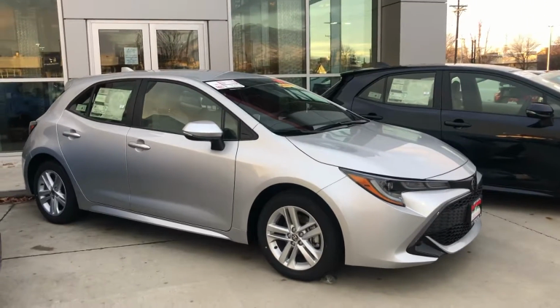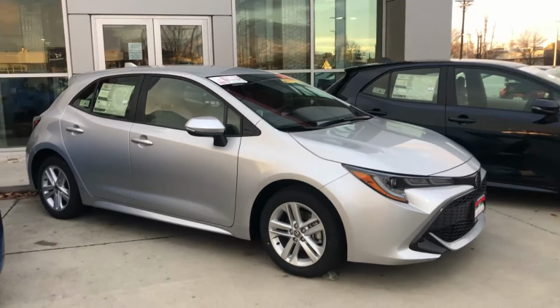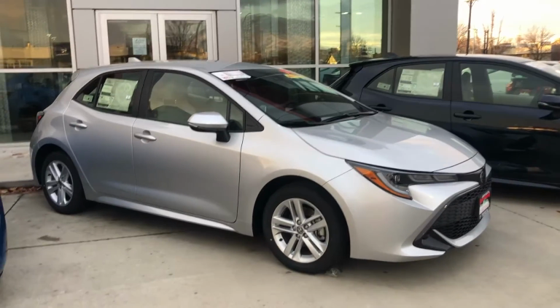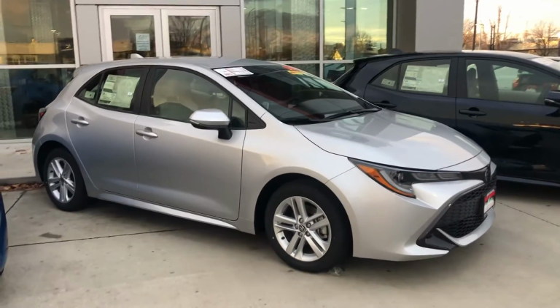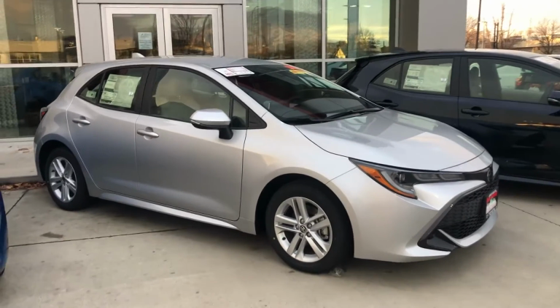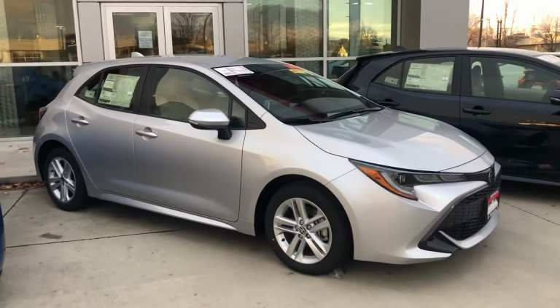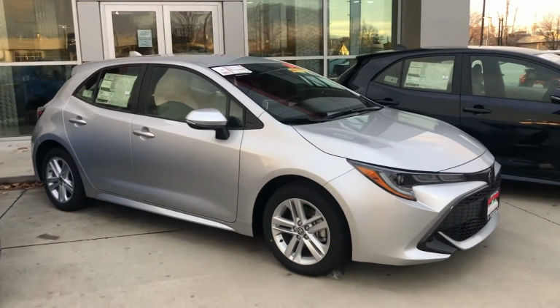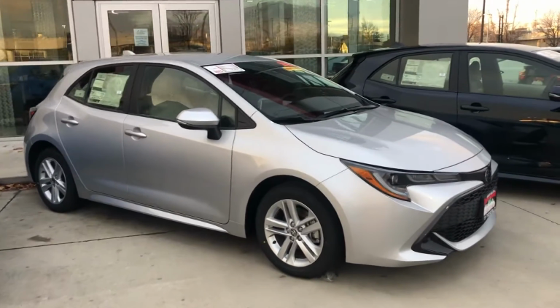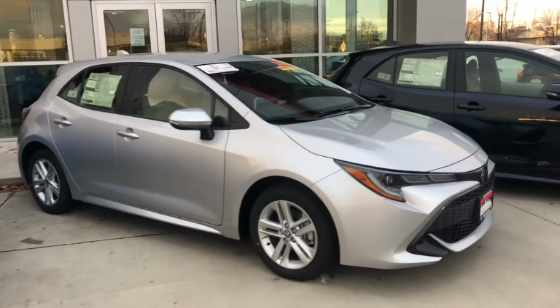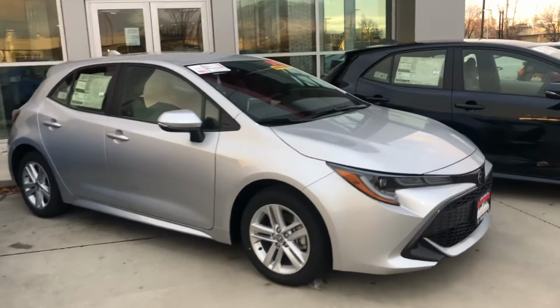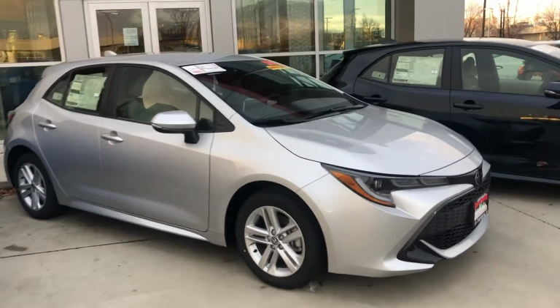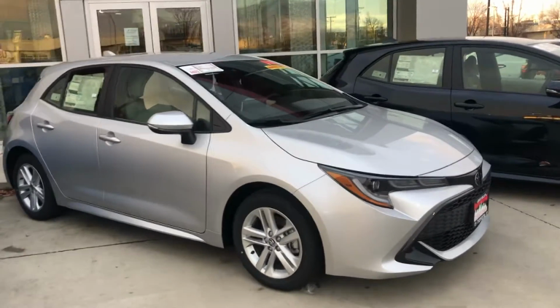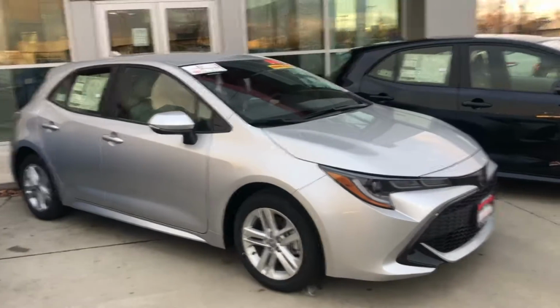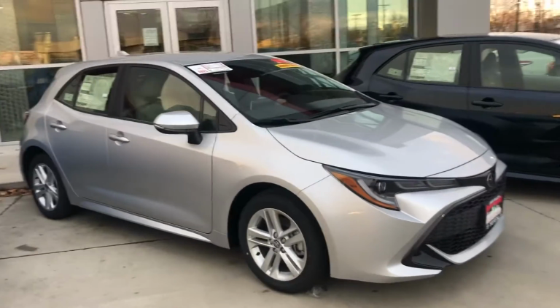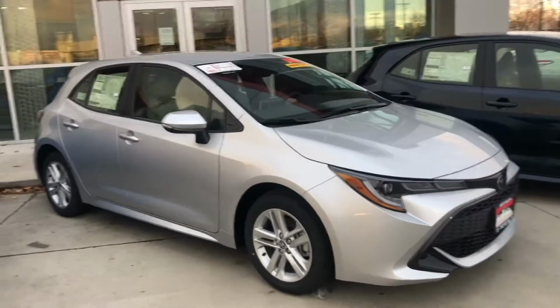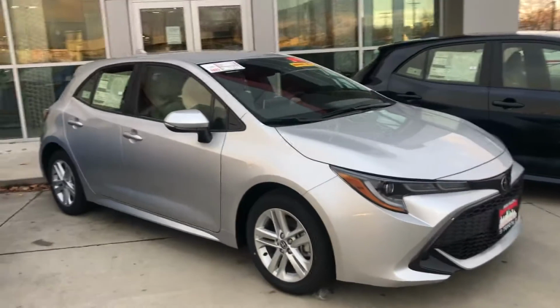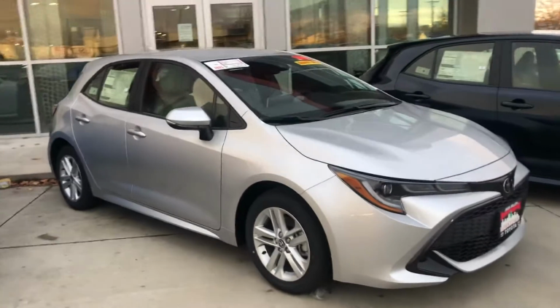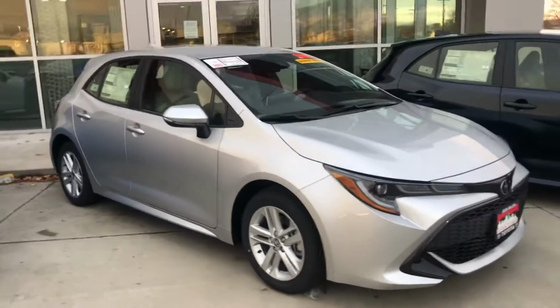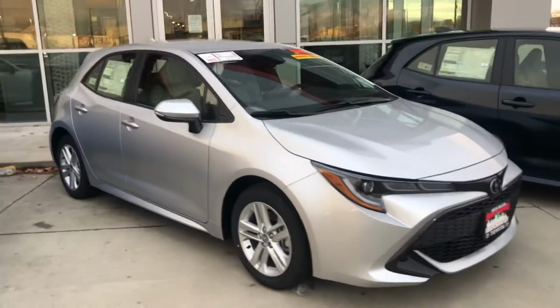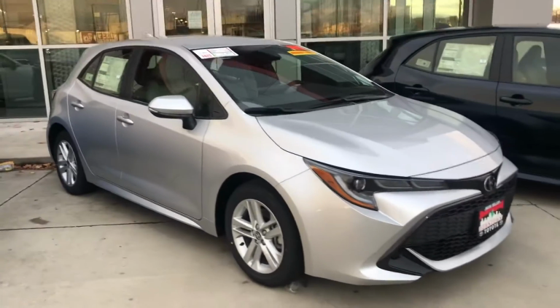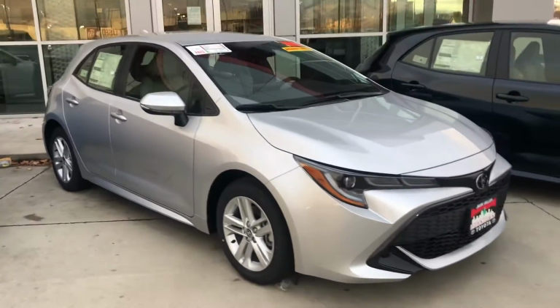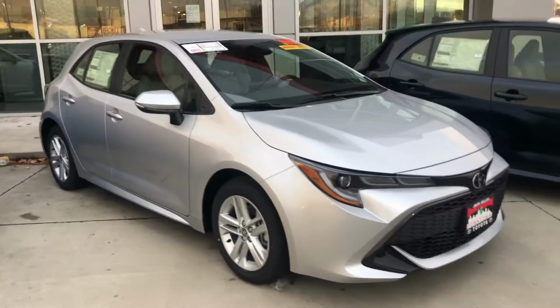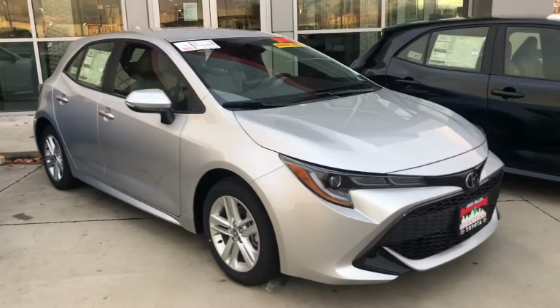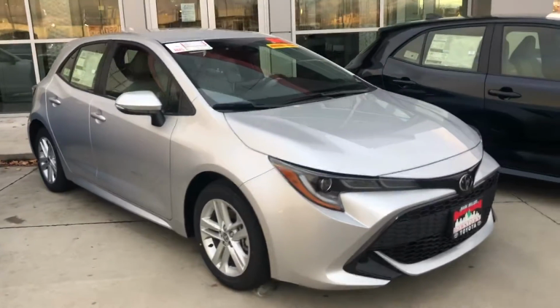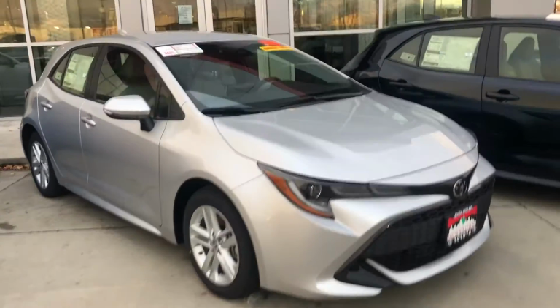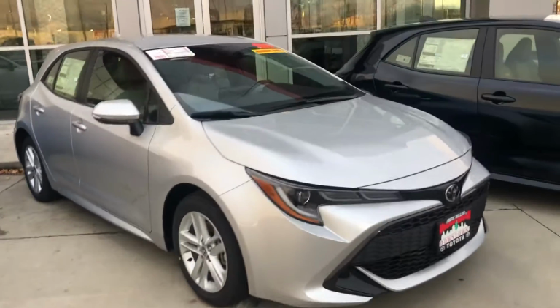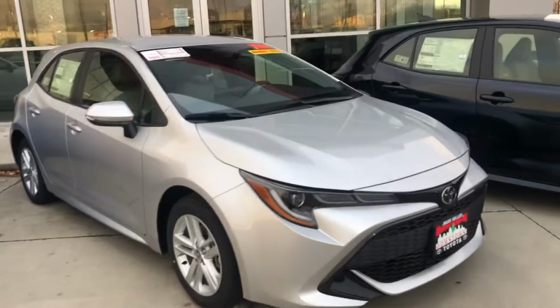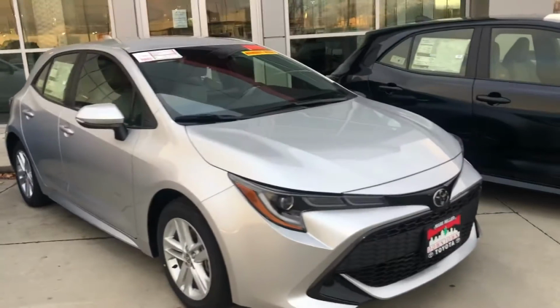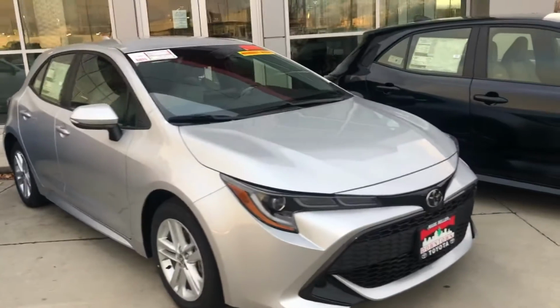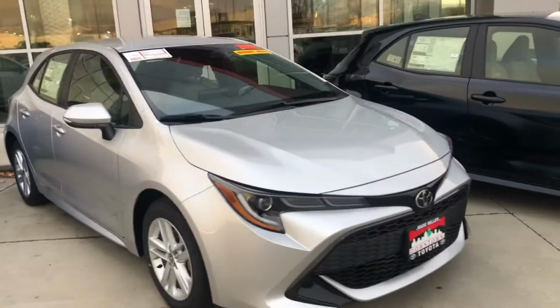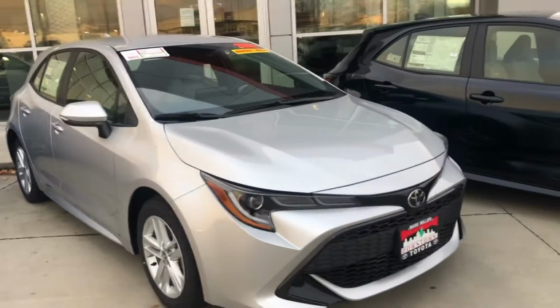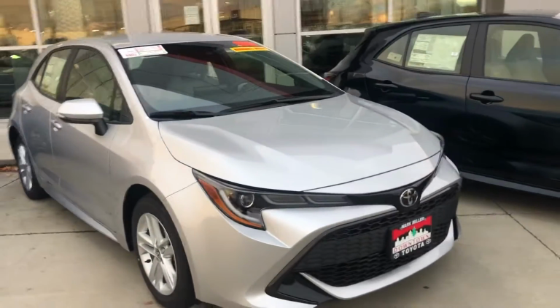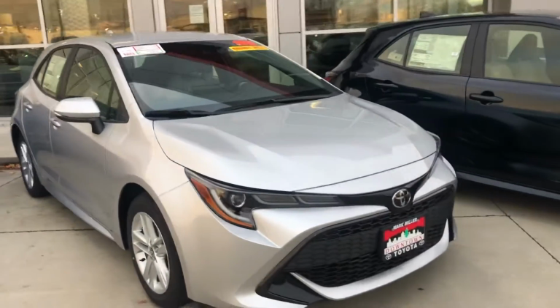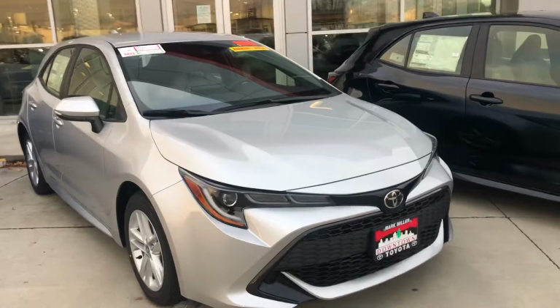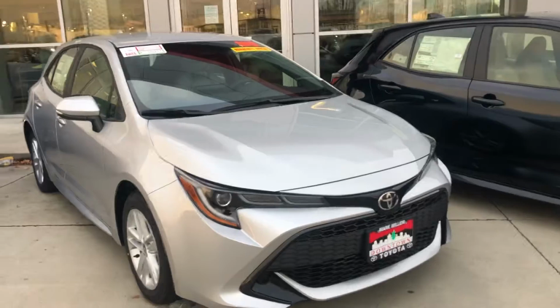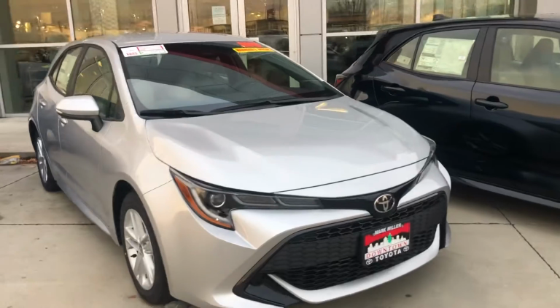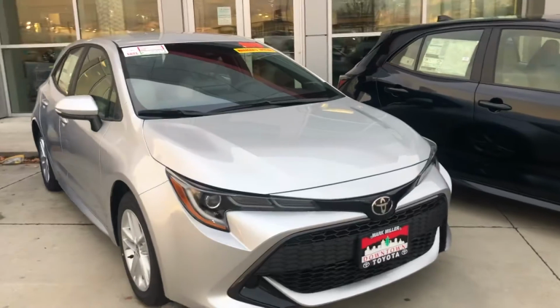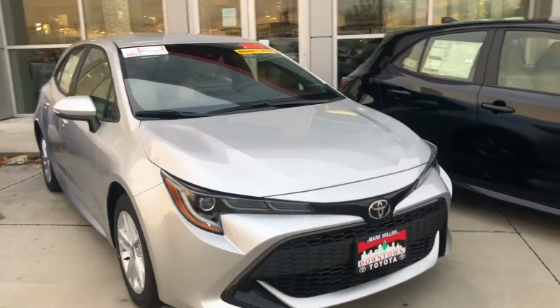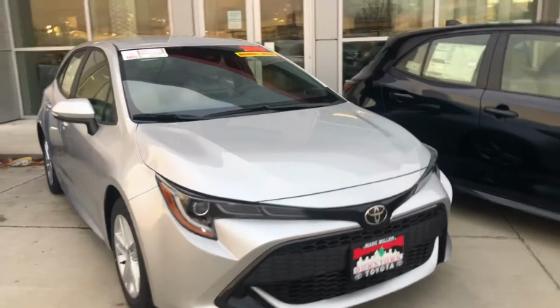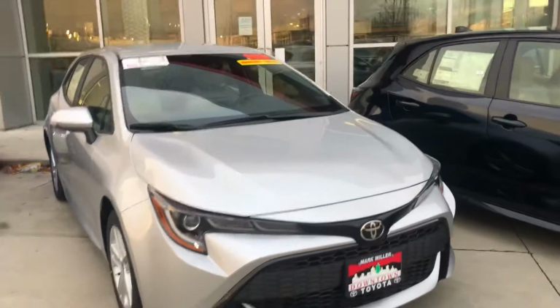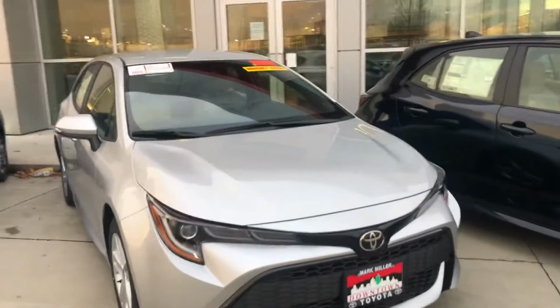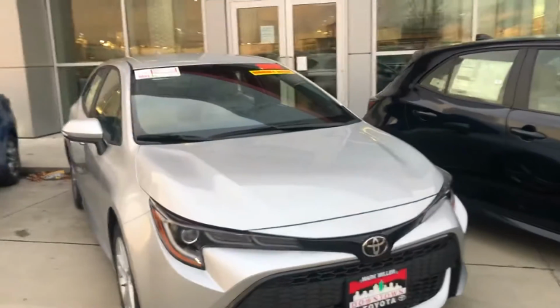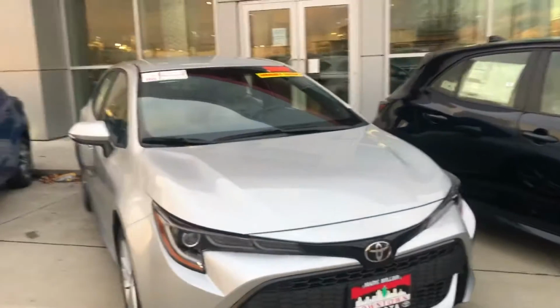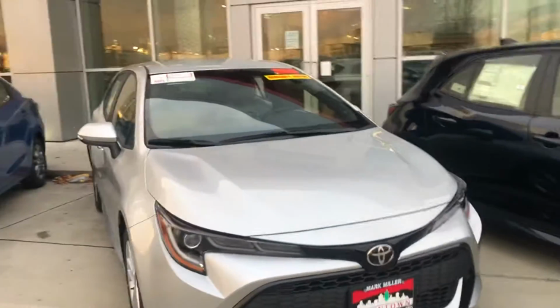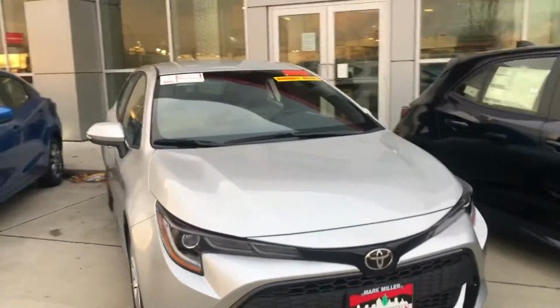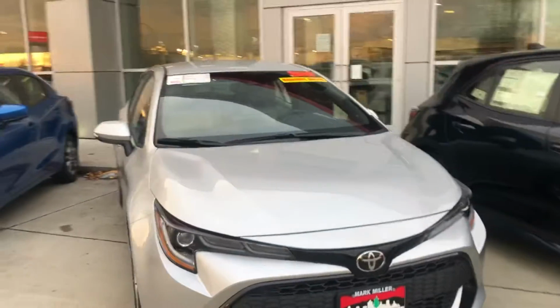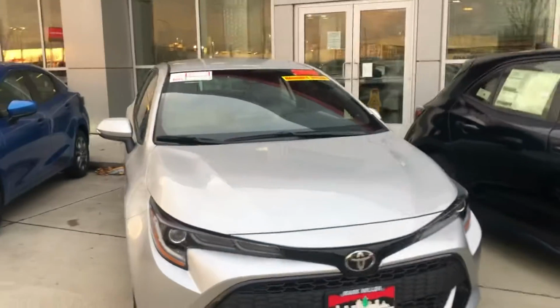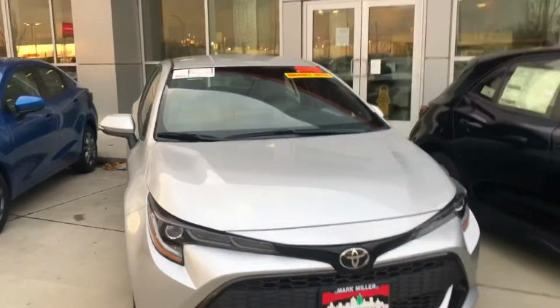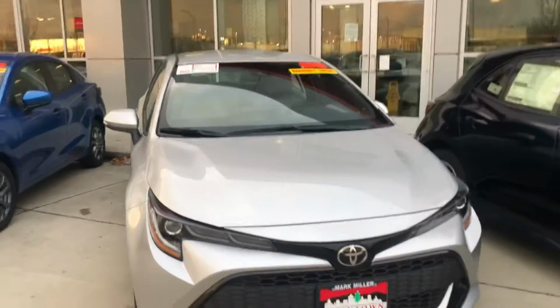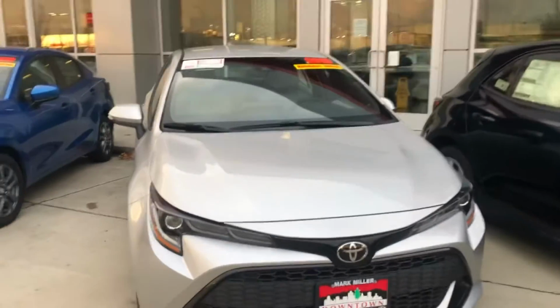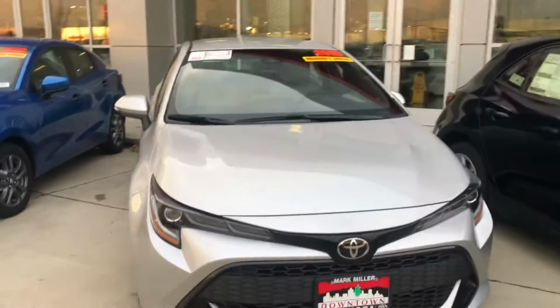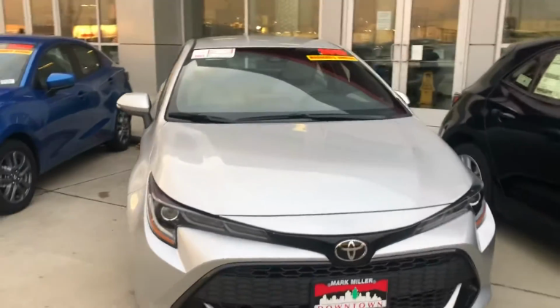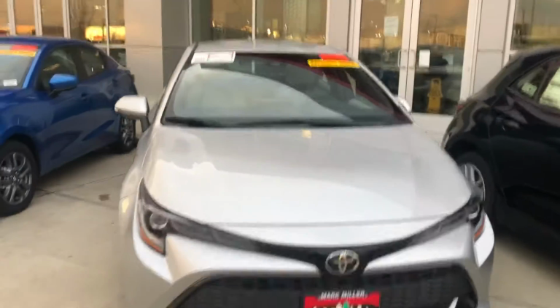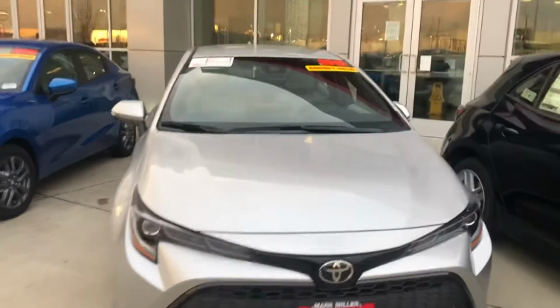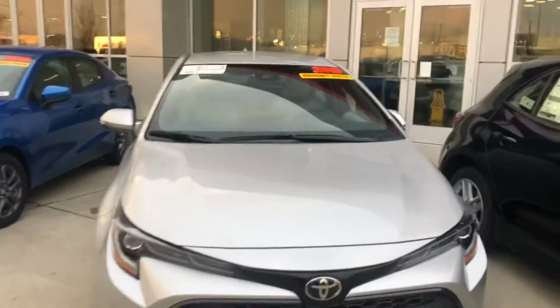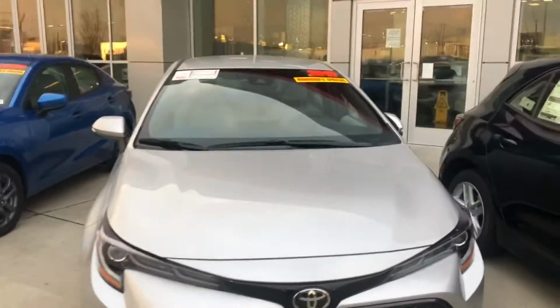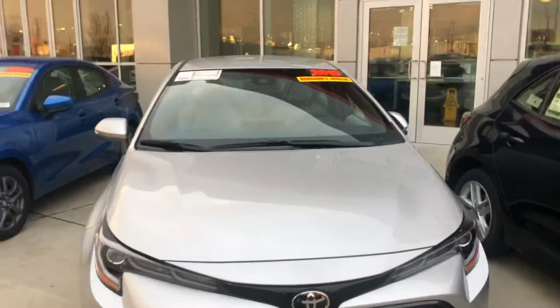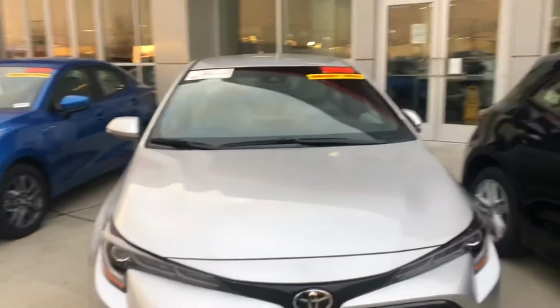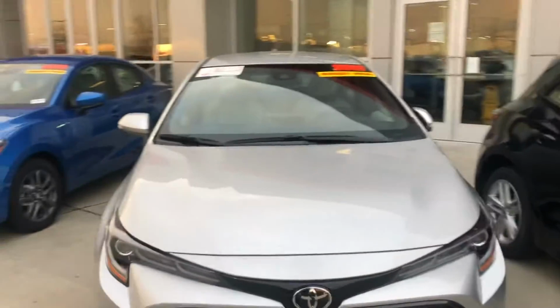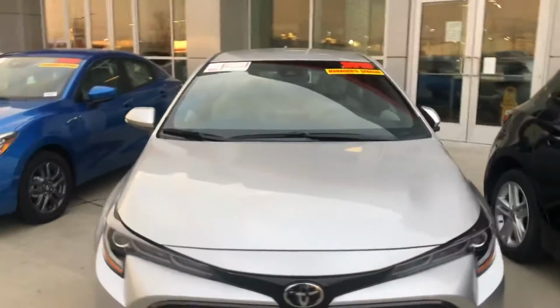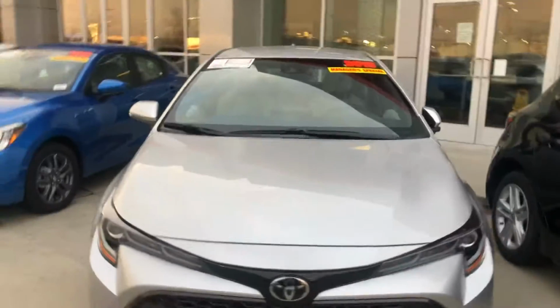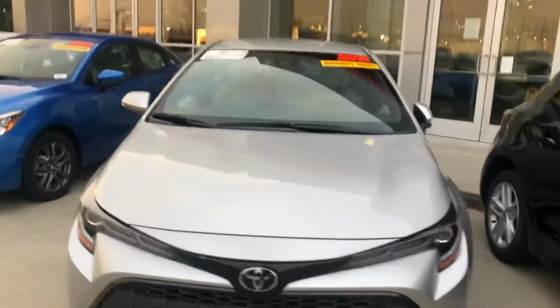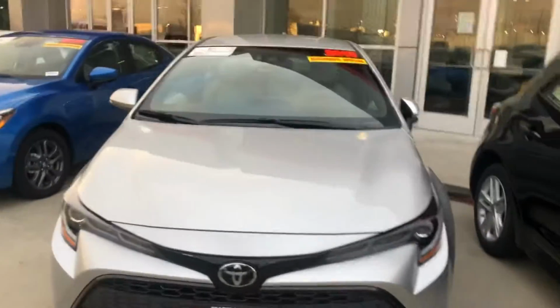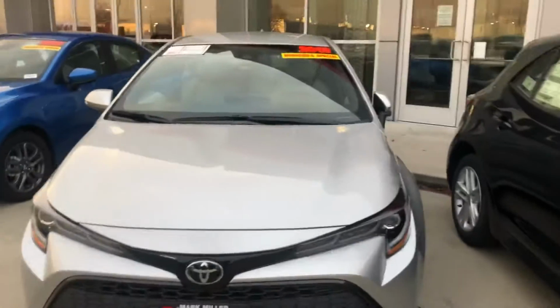Hi Frank, this is Sam here with Mark Miller Toyota. Right here I have for you our 2019 Toyota Corolla hatchback.